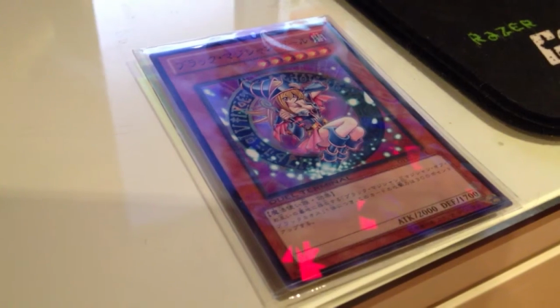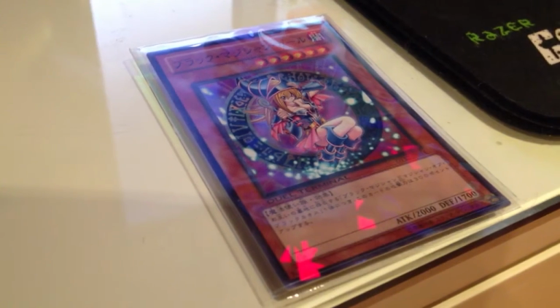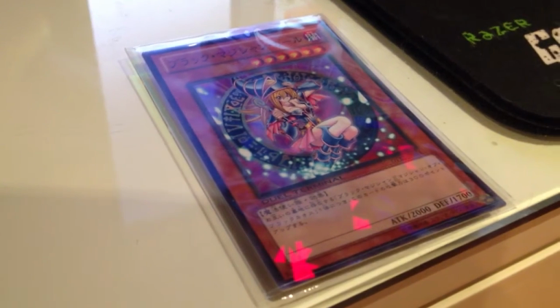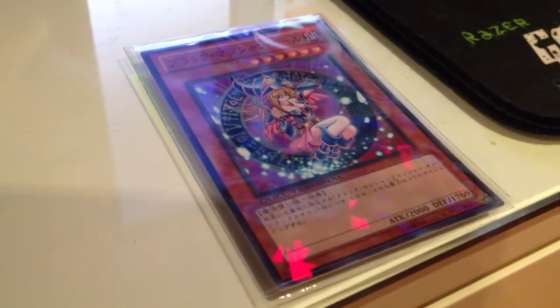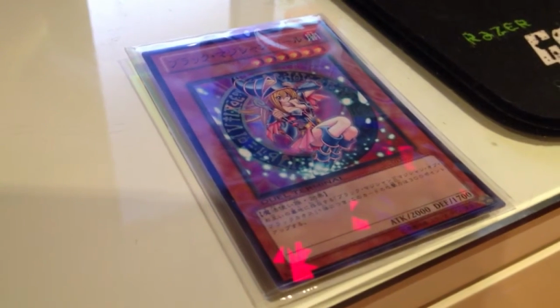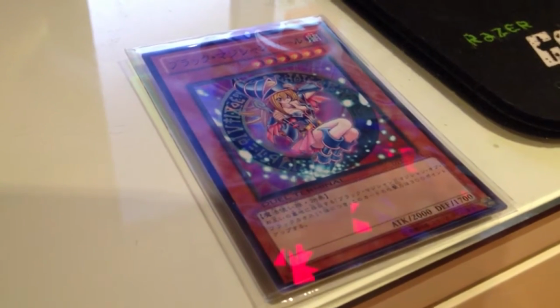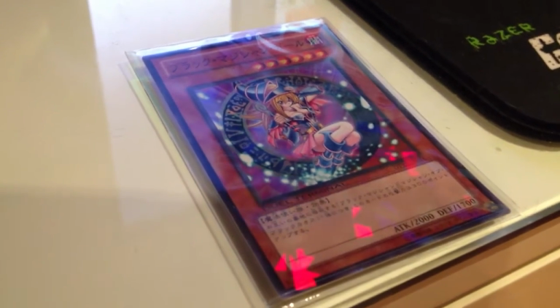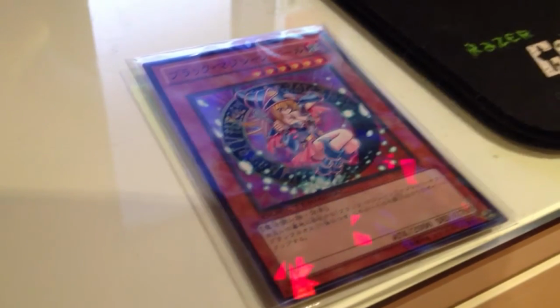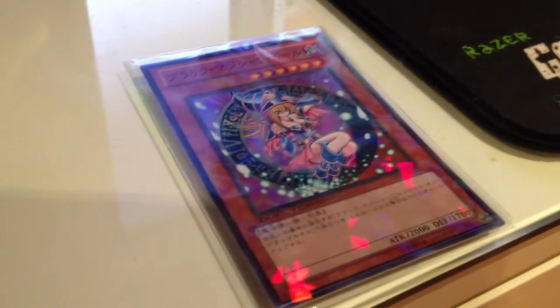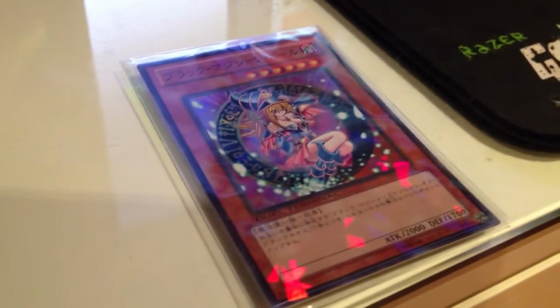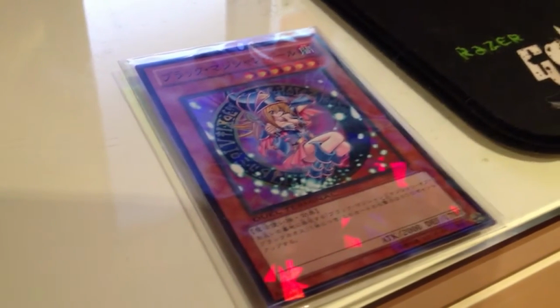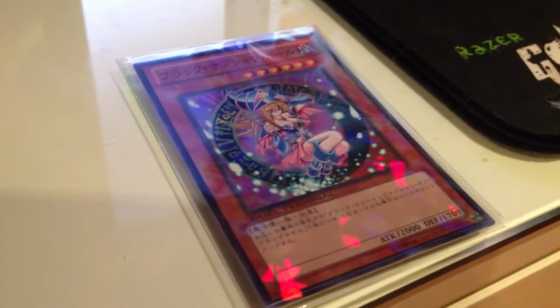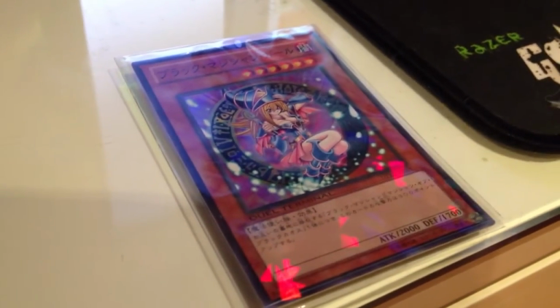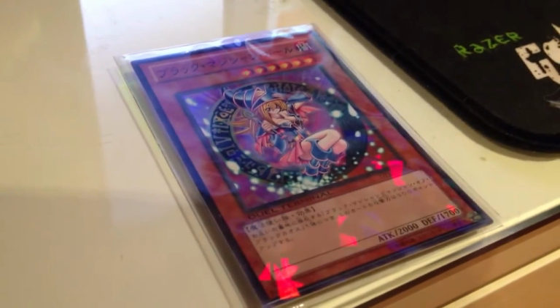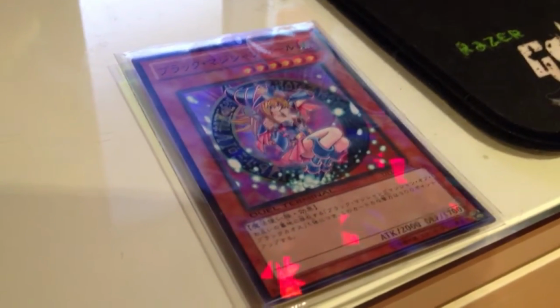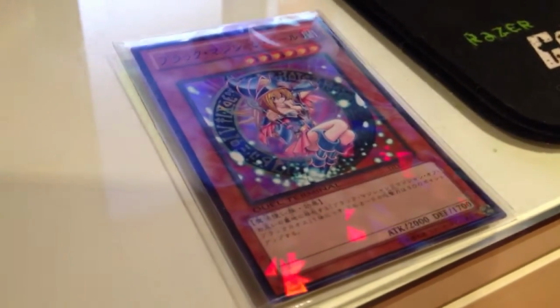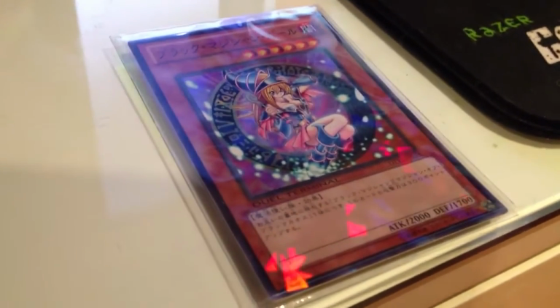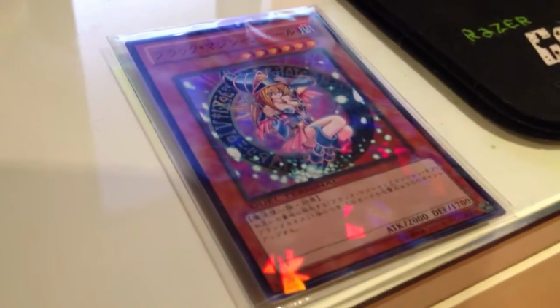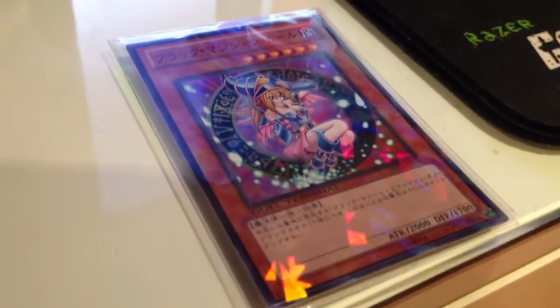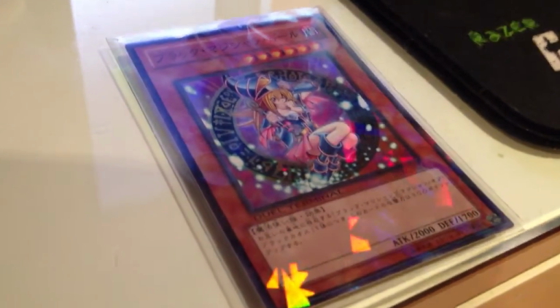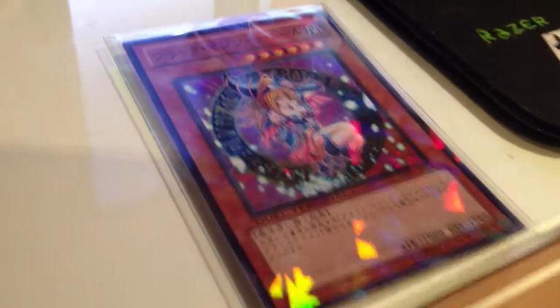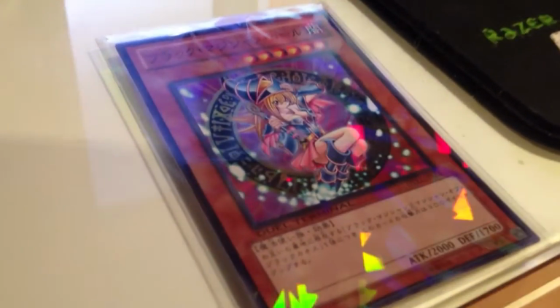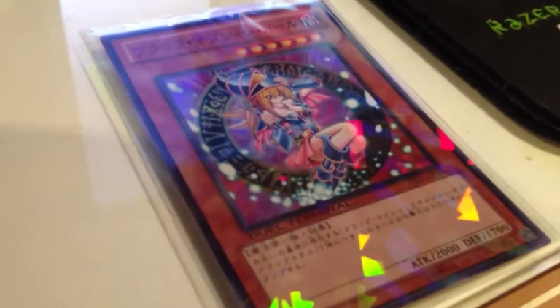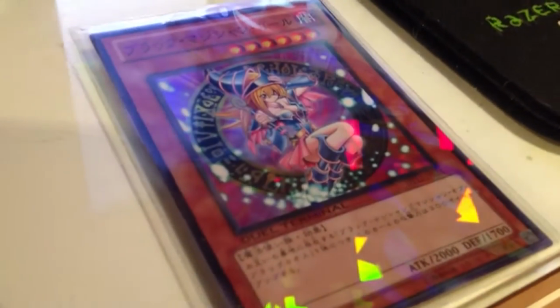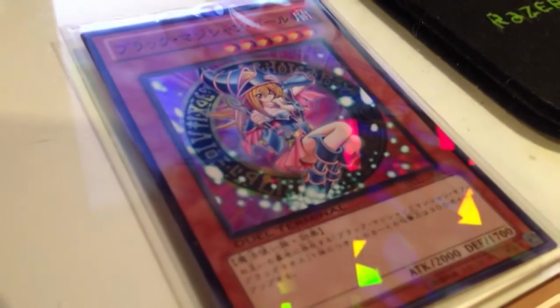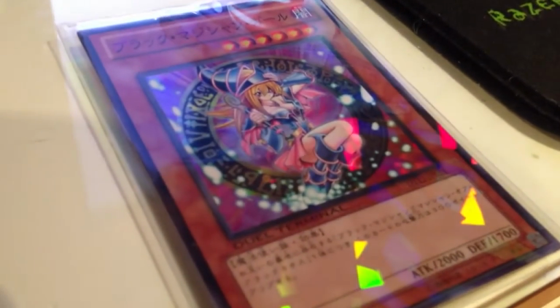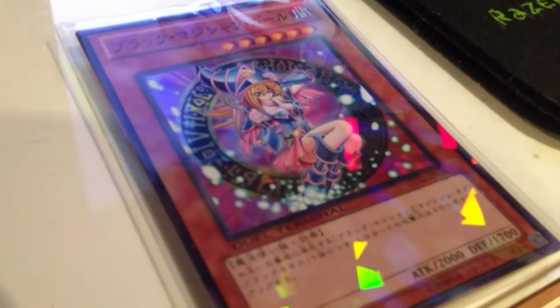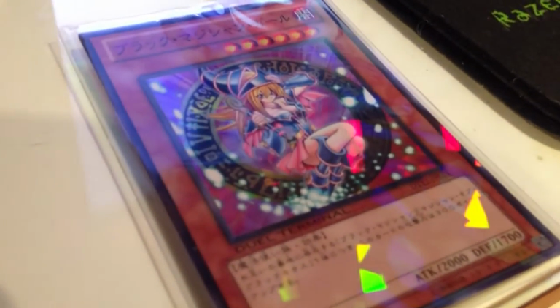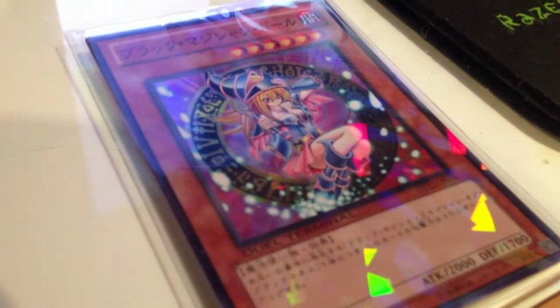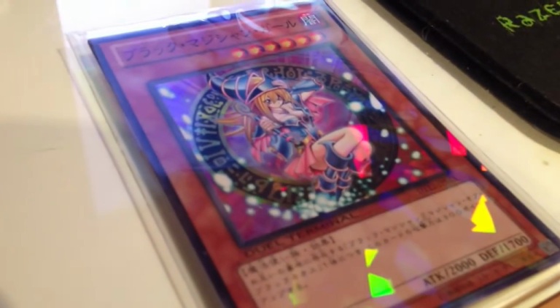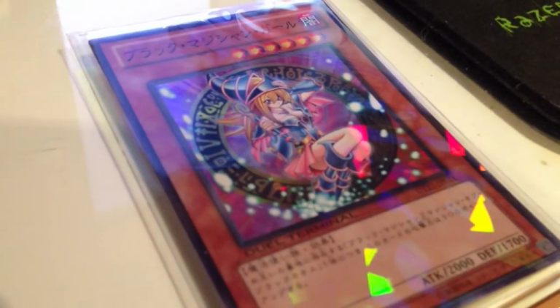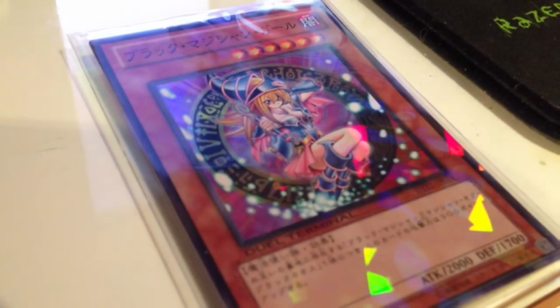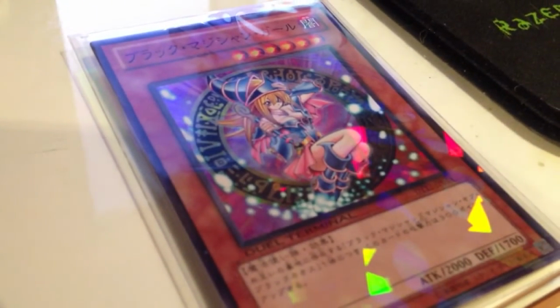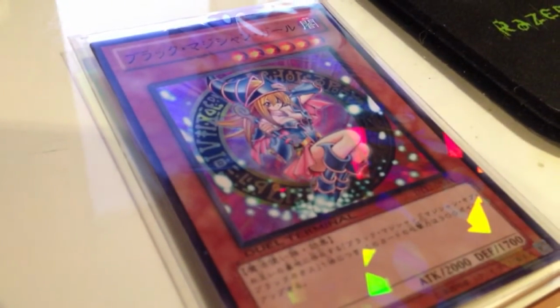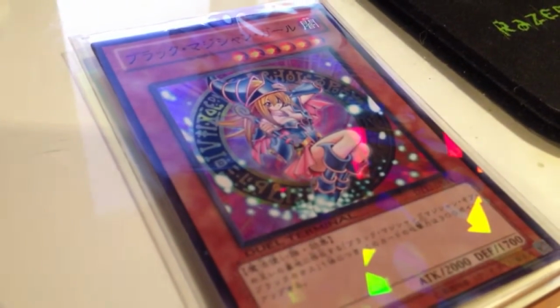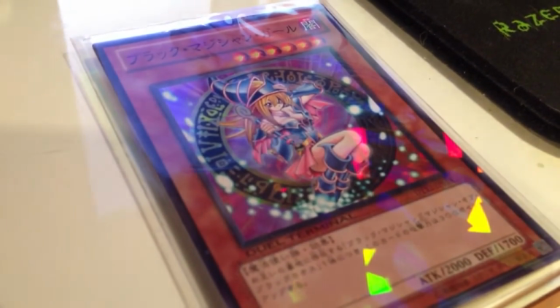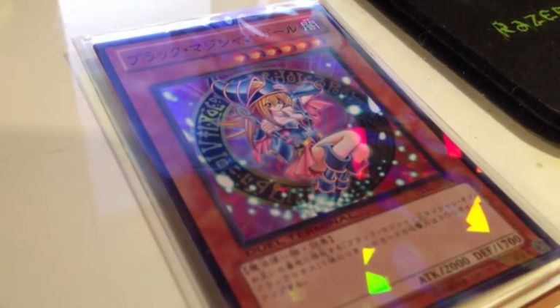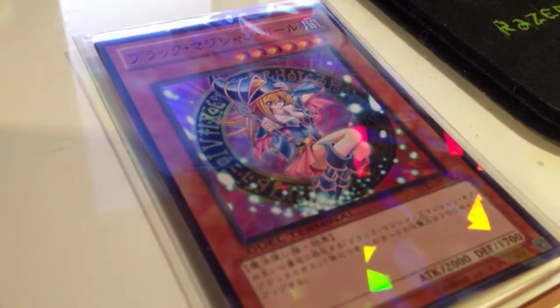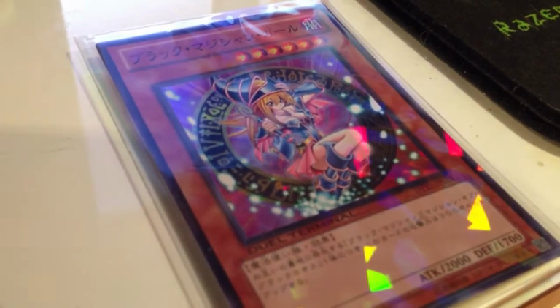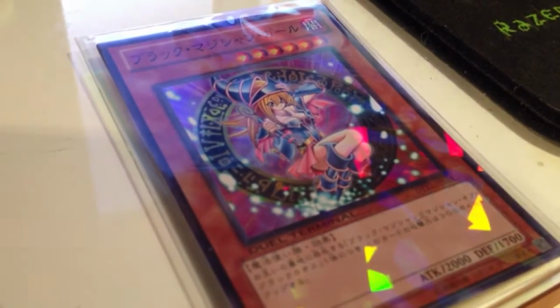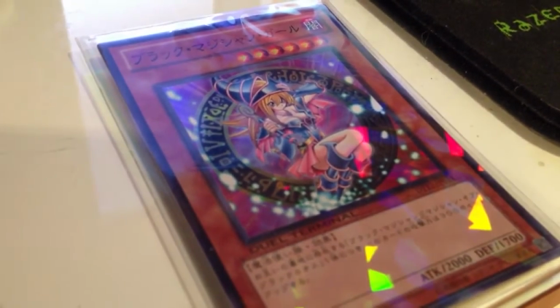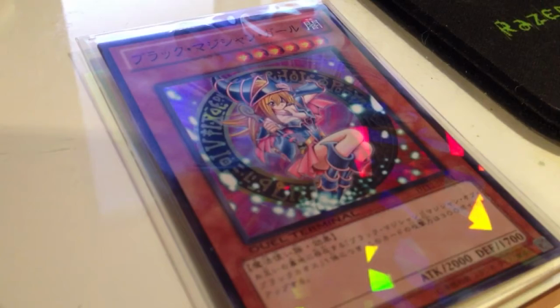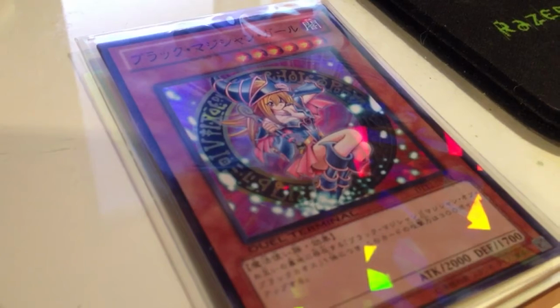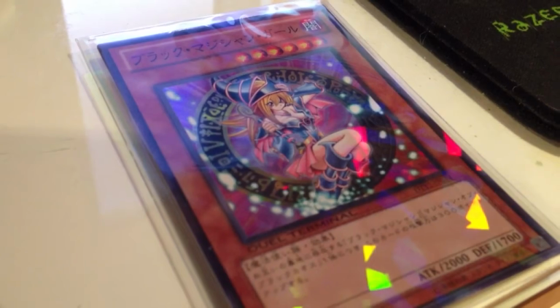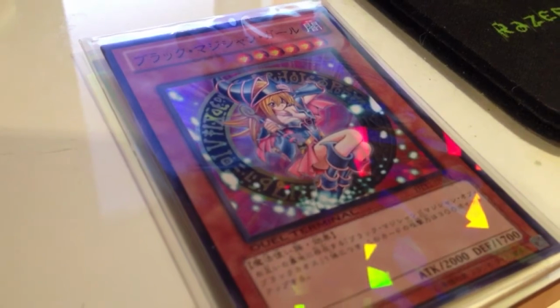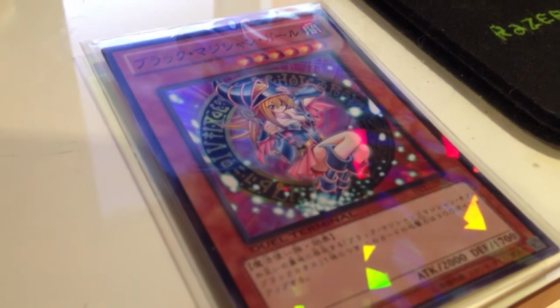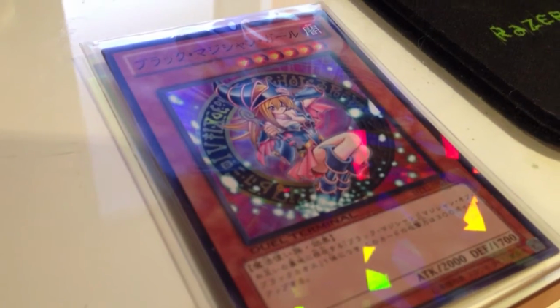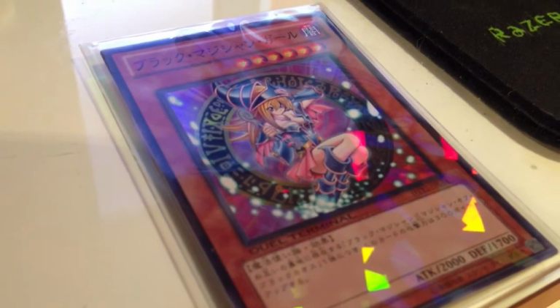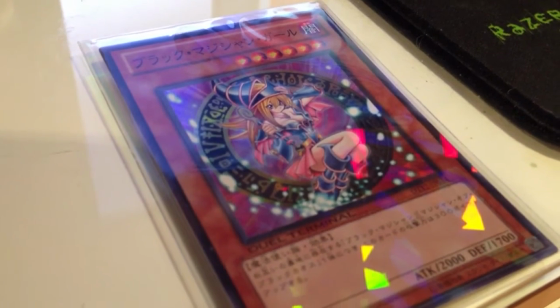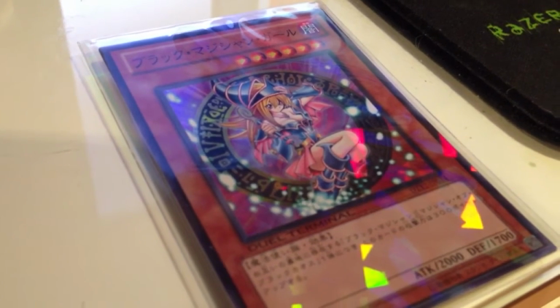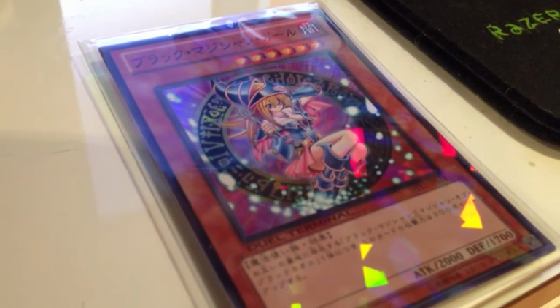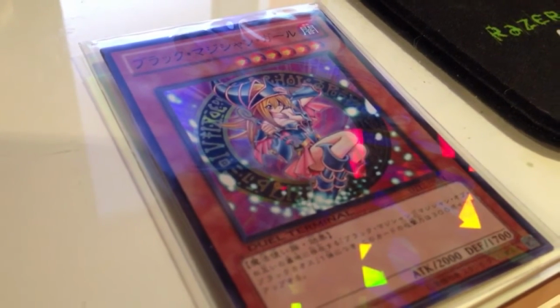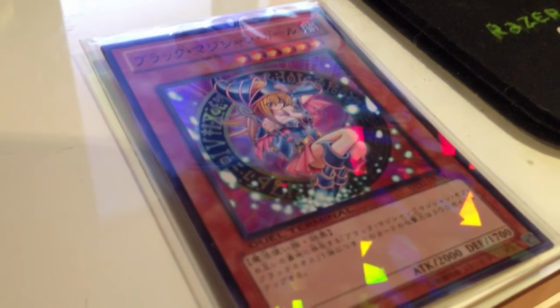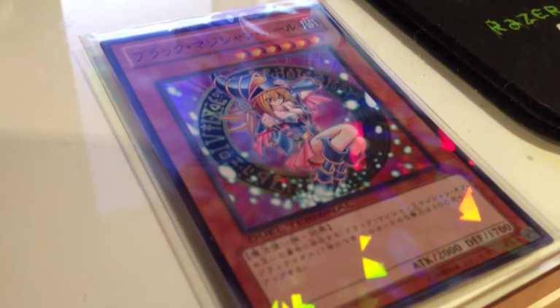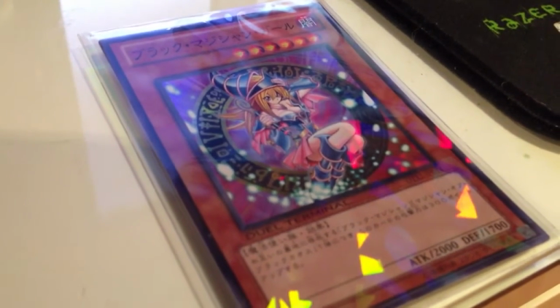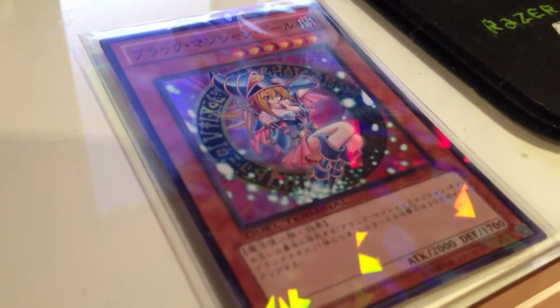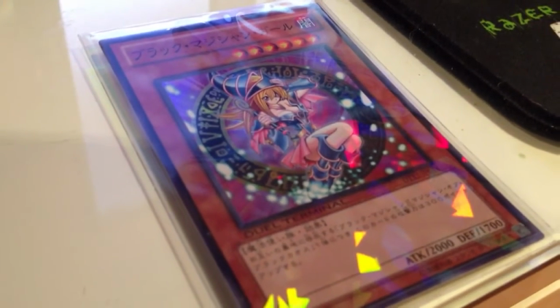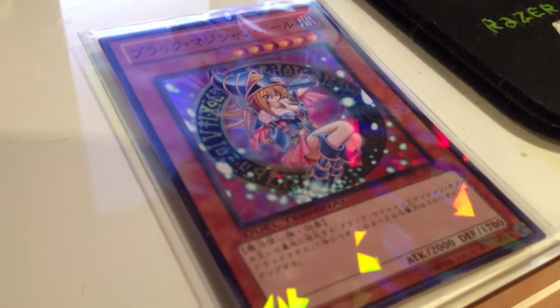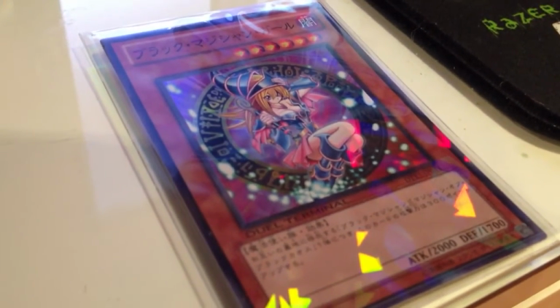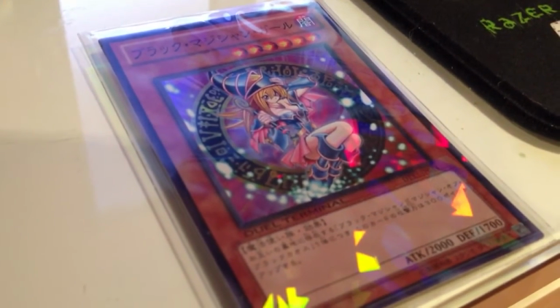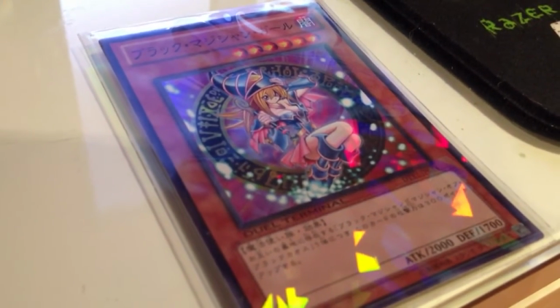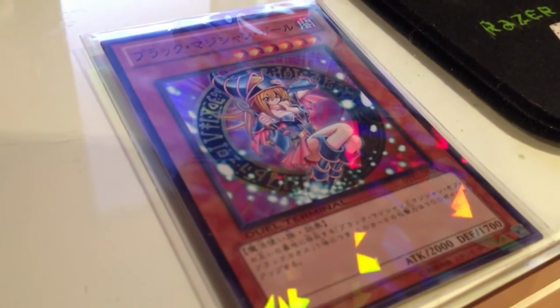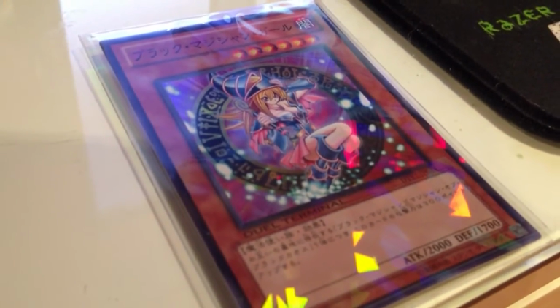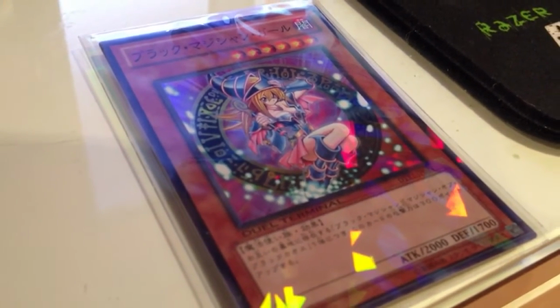Hi guys, I'm Malcolm from Jekyllere.com. Today I'm going to be talking to you a little bit about the Japanese Dark Magician Girl — which one costs more and which one costs less. Let's get started.